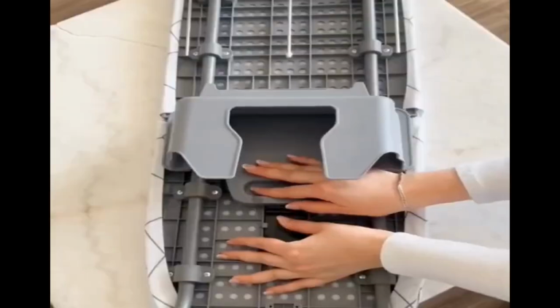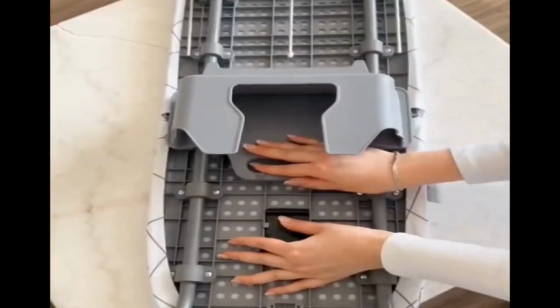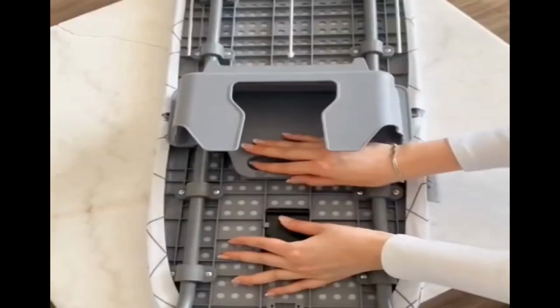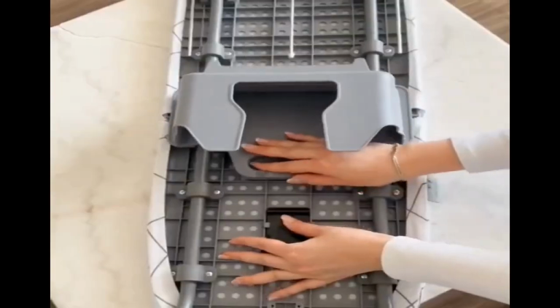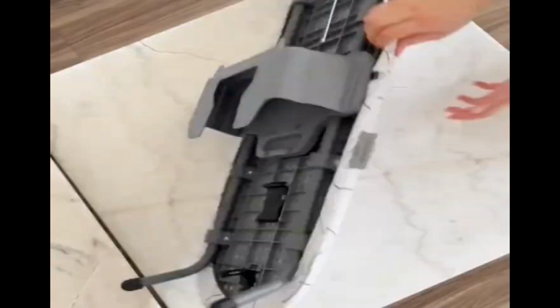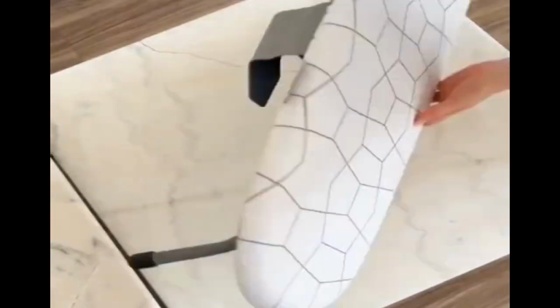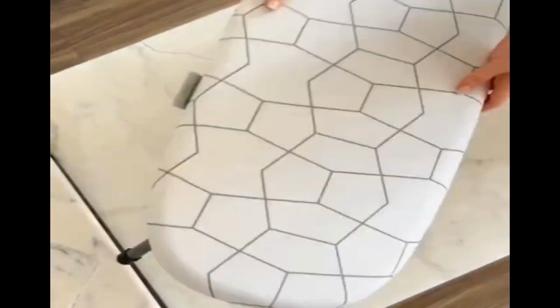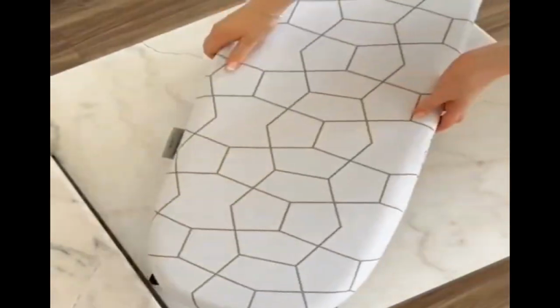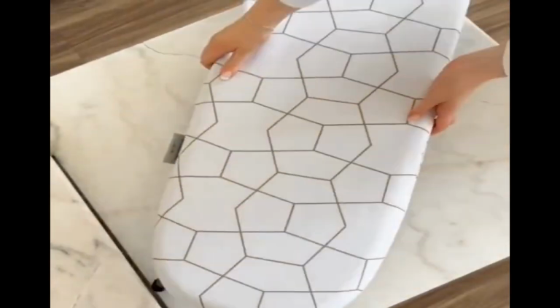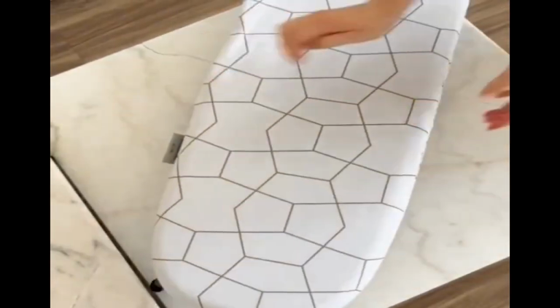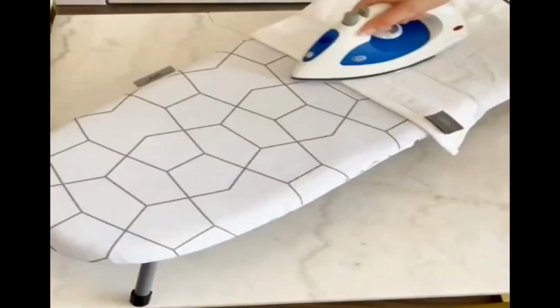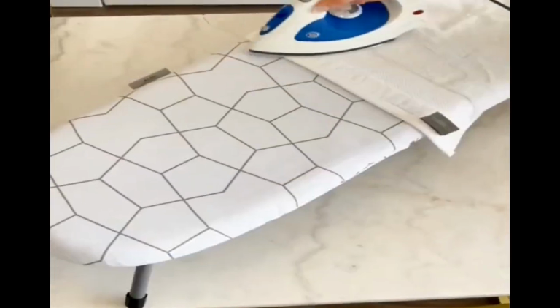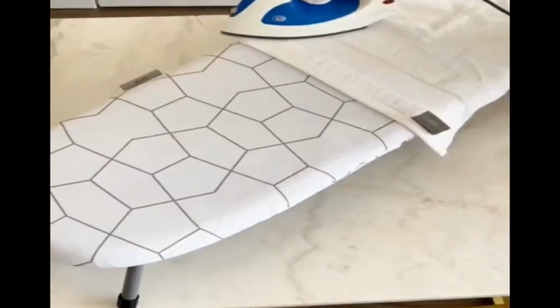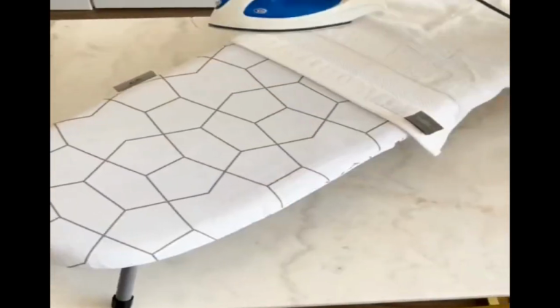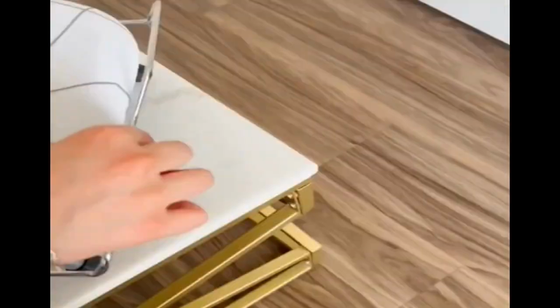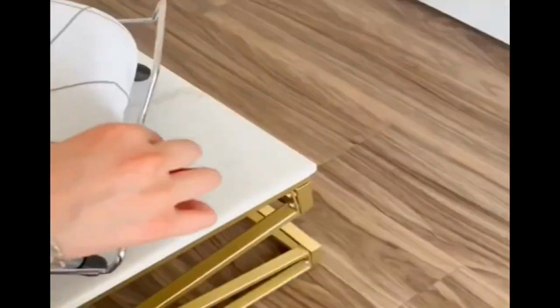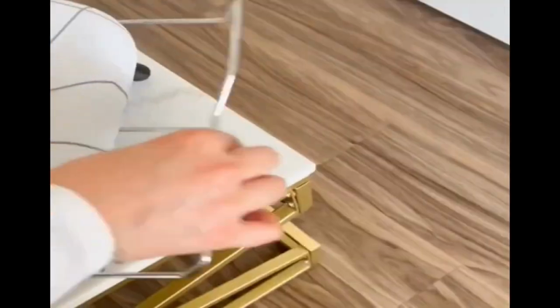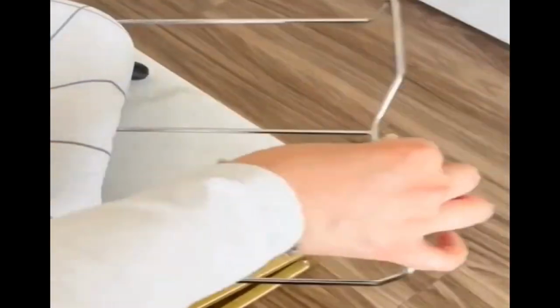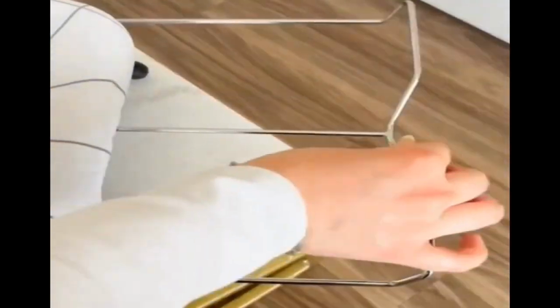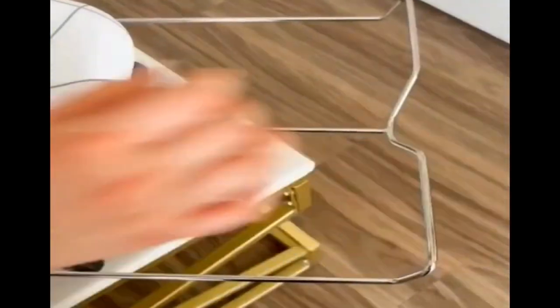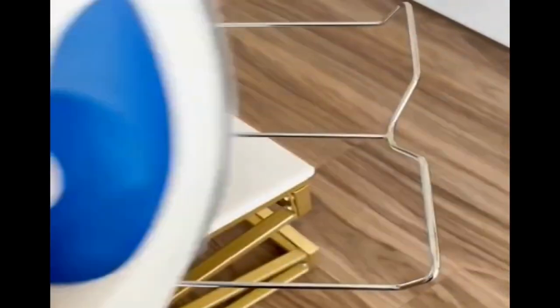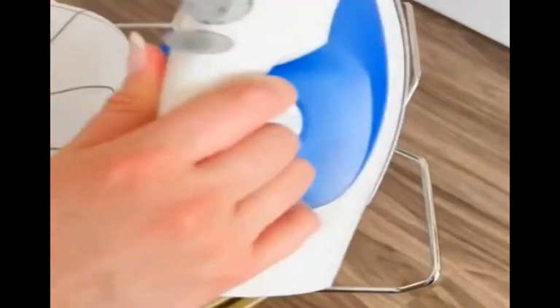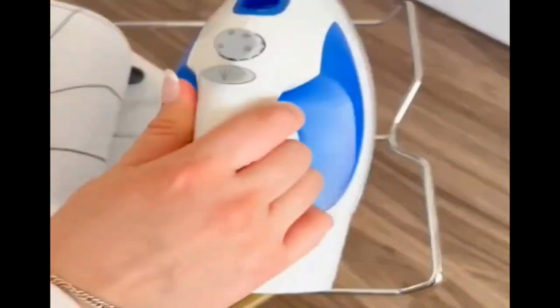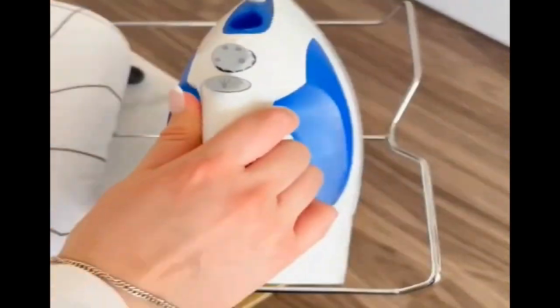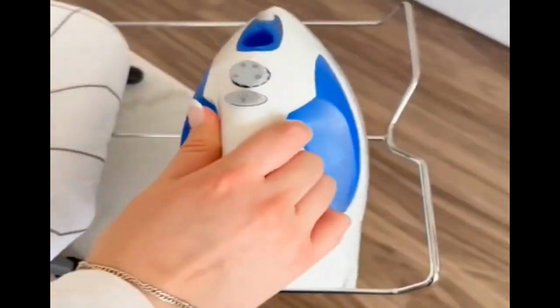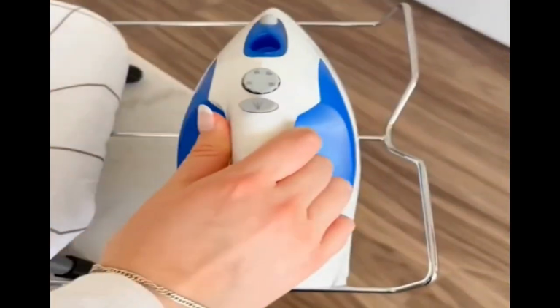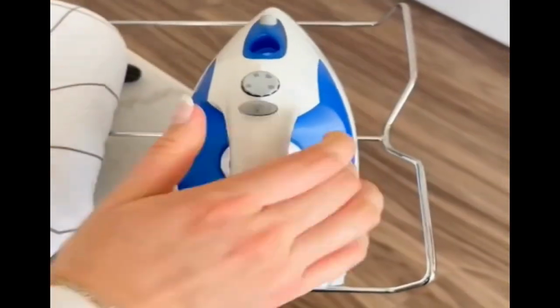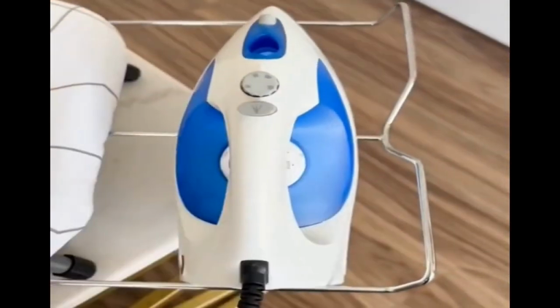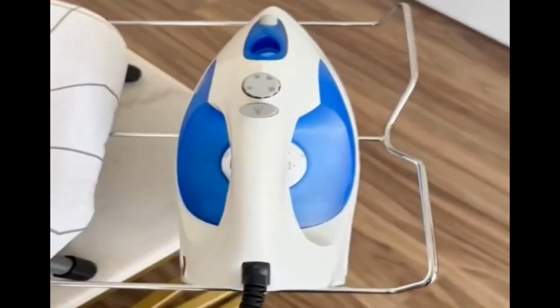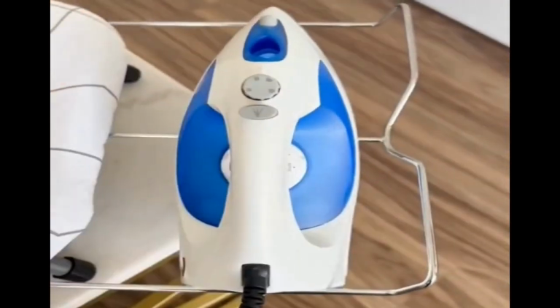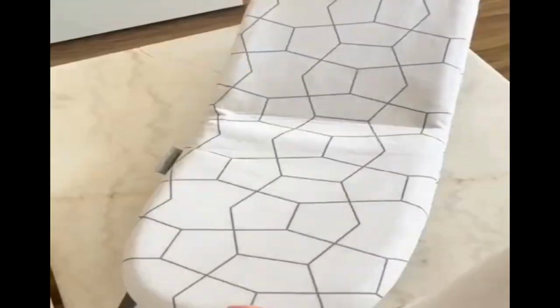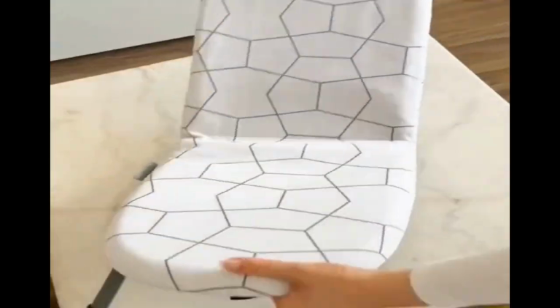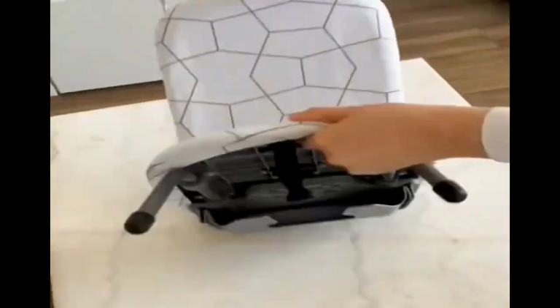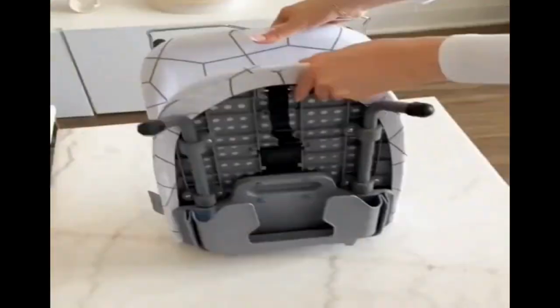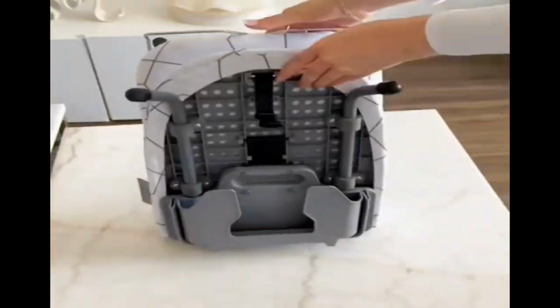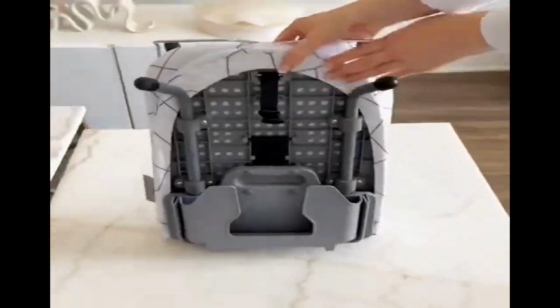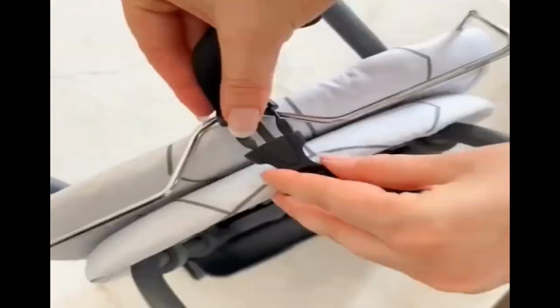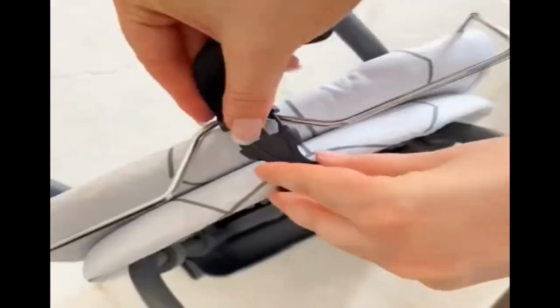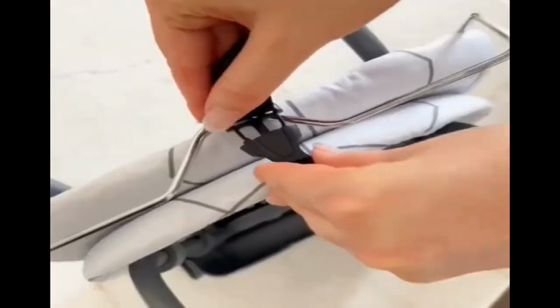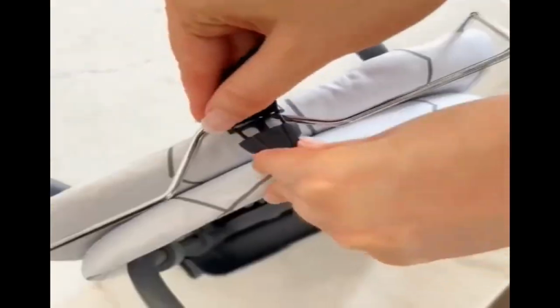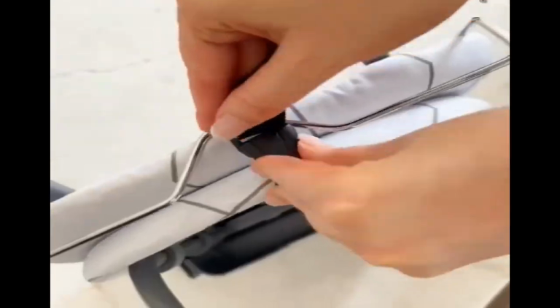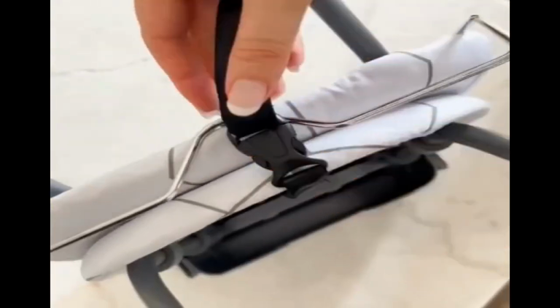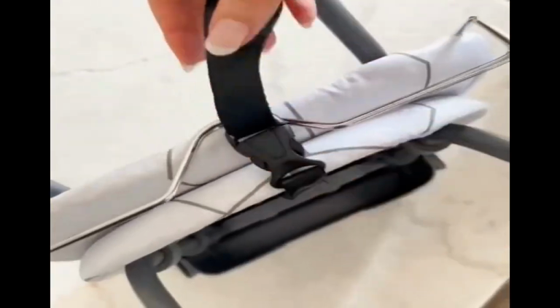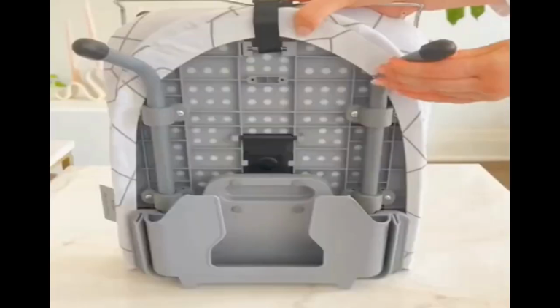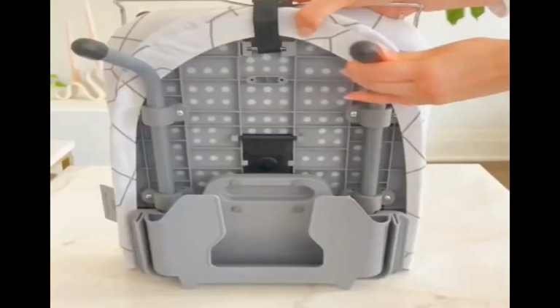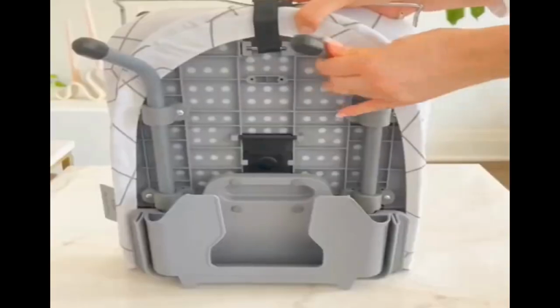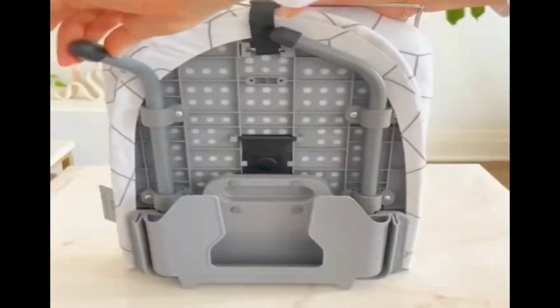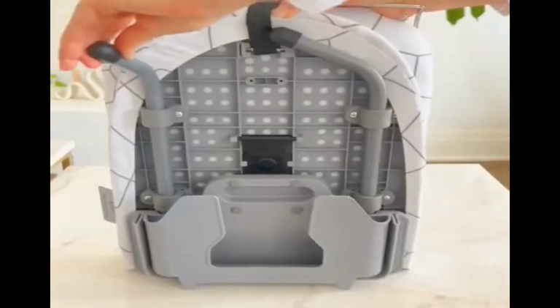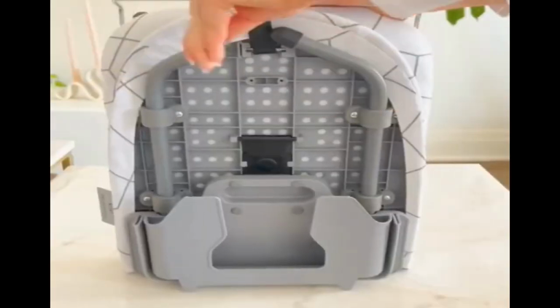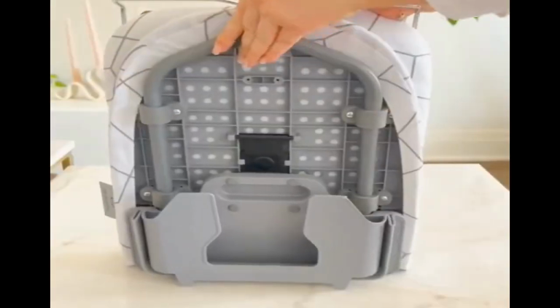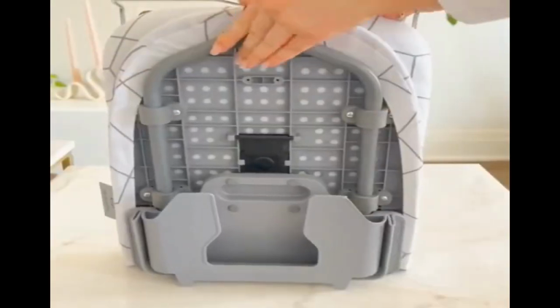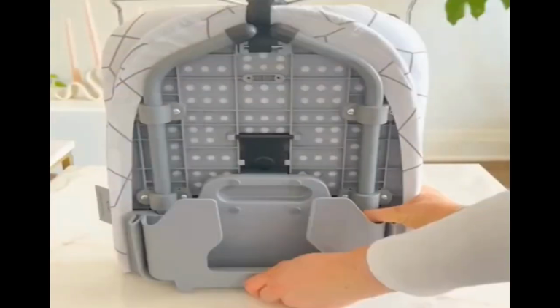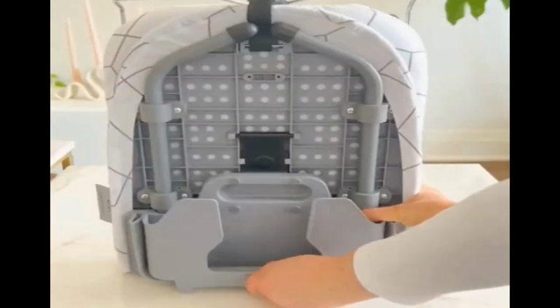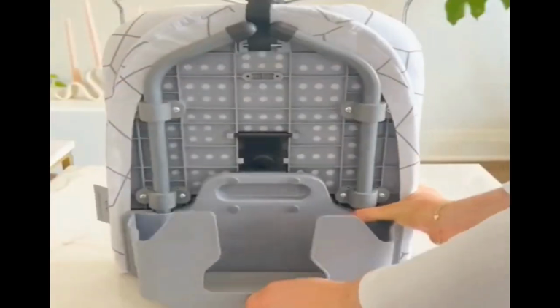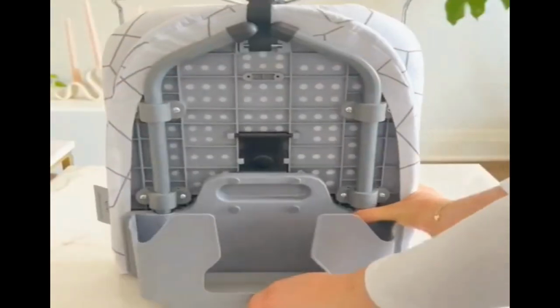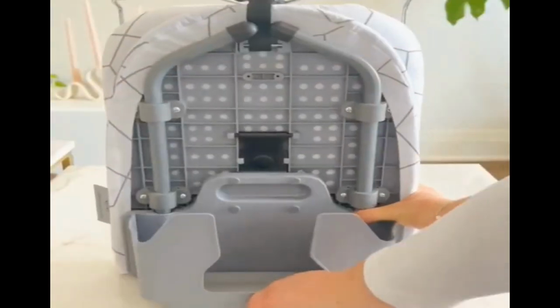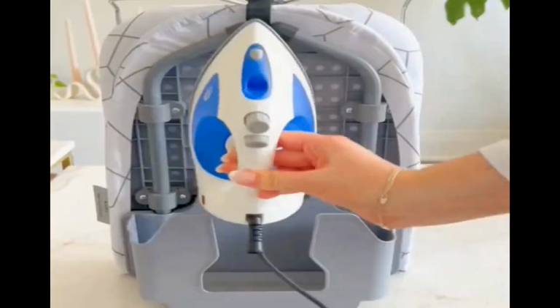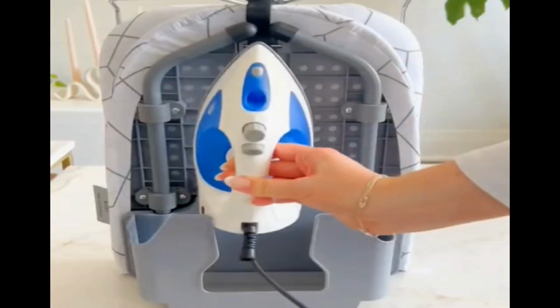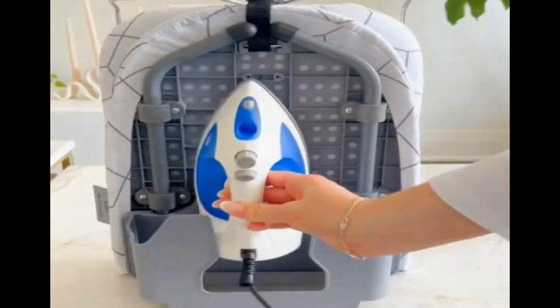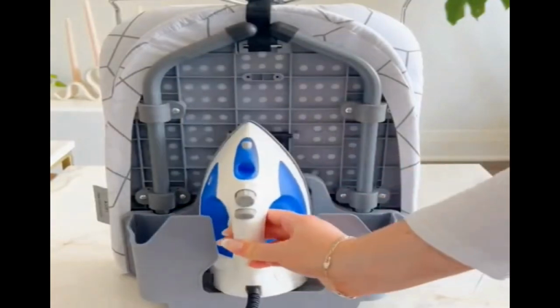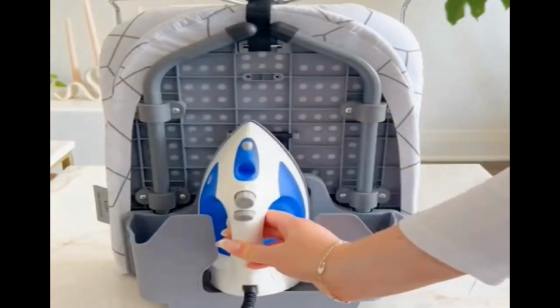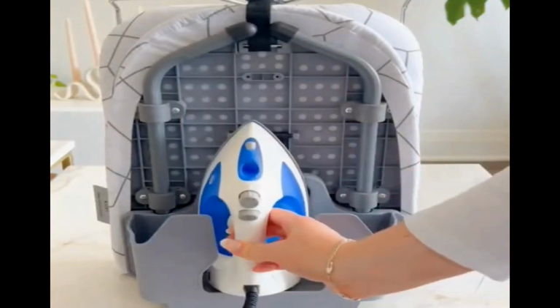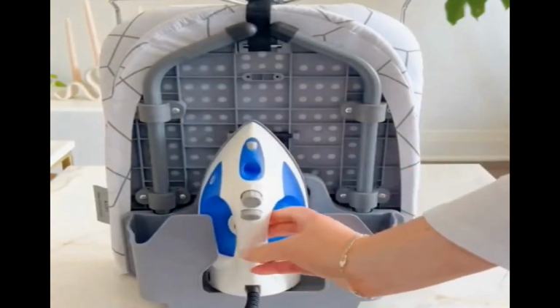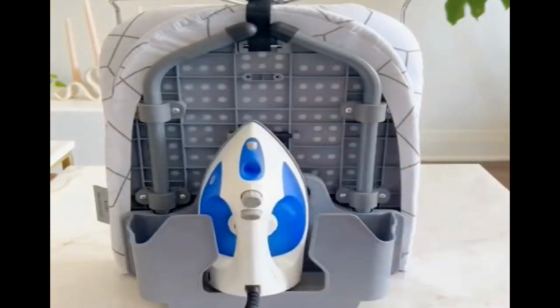This space-saving ironing board has a slide-out iron rest, and when not in use it neatly folds up and has a pocket for your iron. It's also small enough to fit in a cupboard or drawer and light enough to hang up.